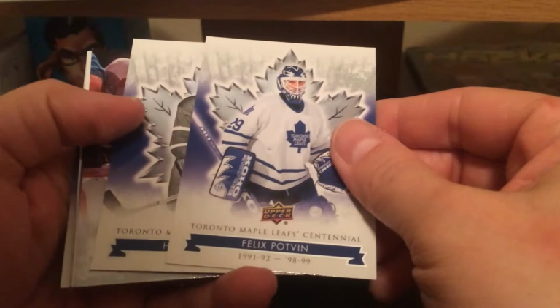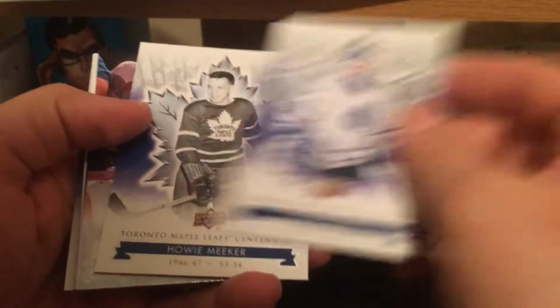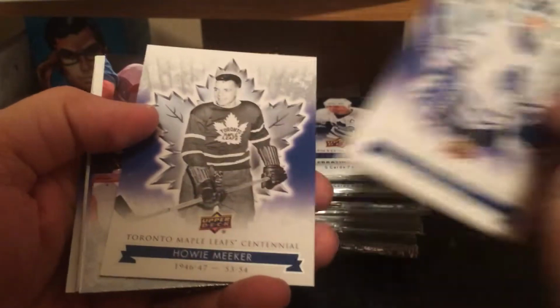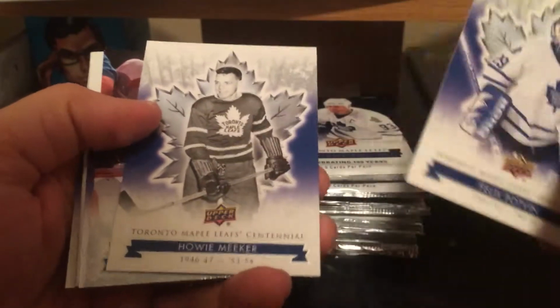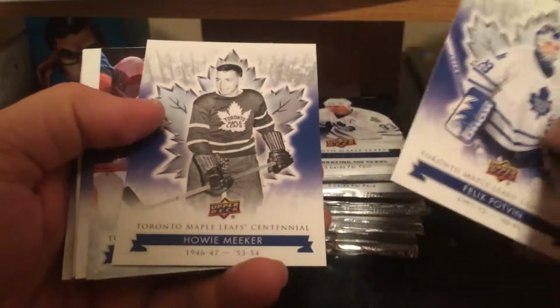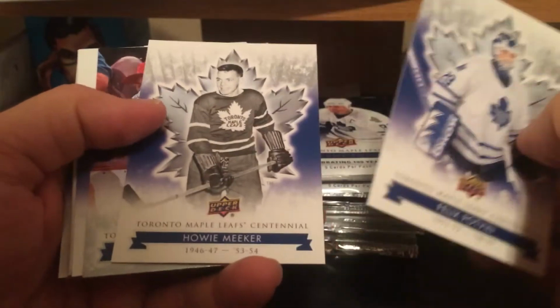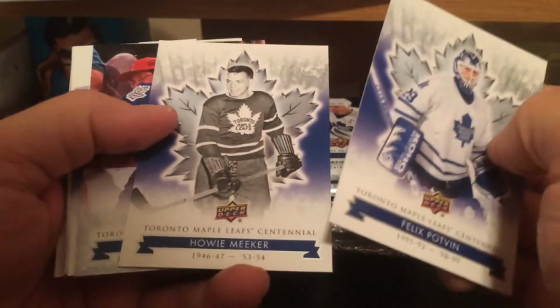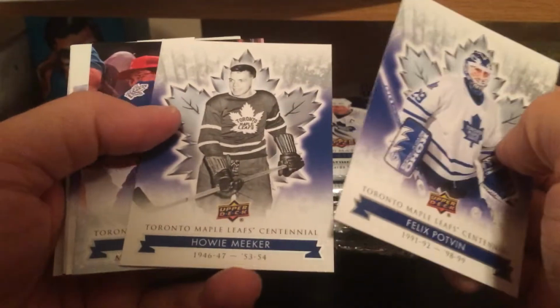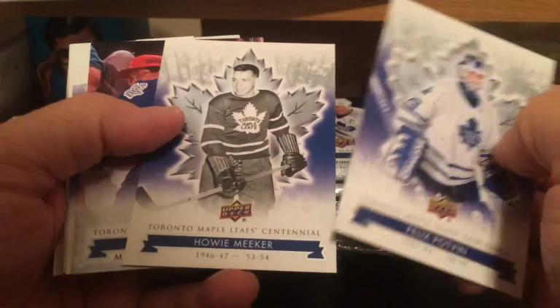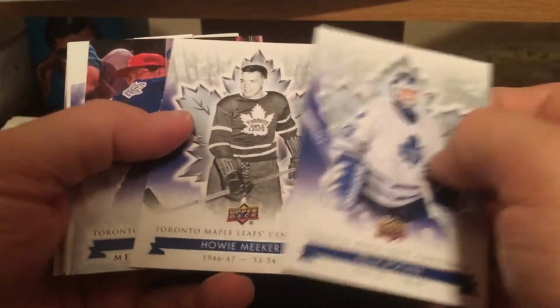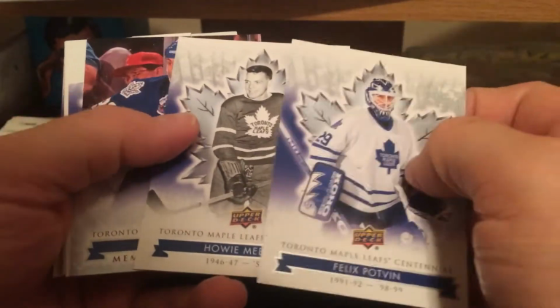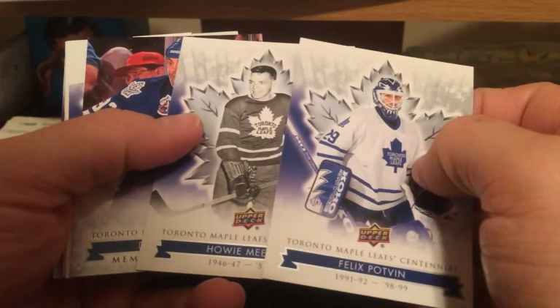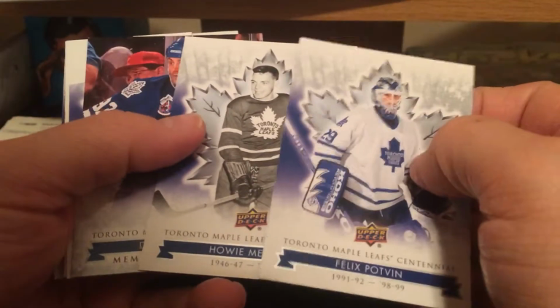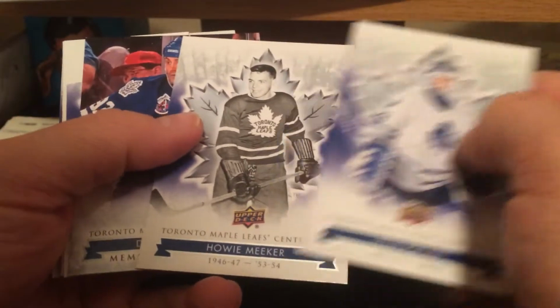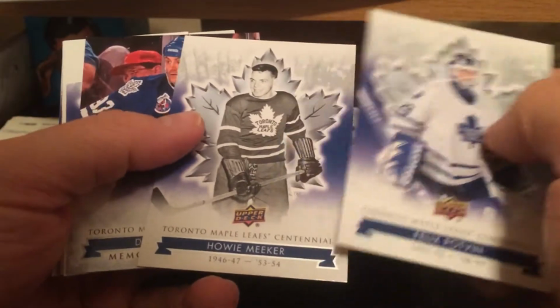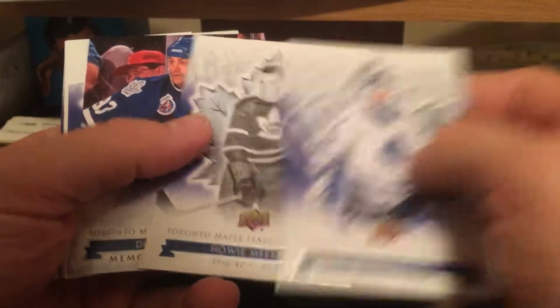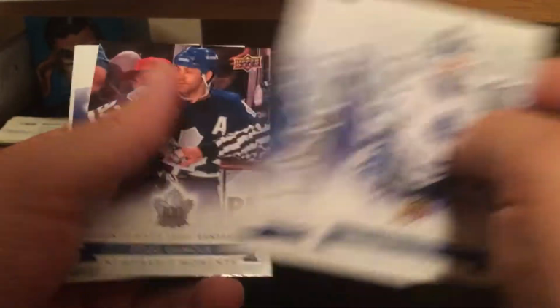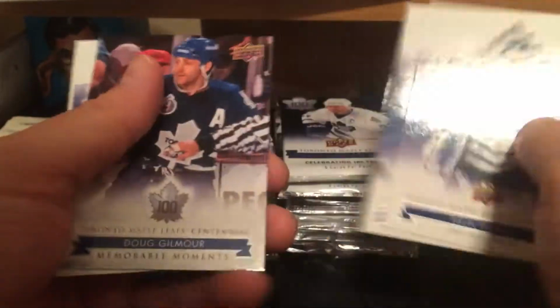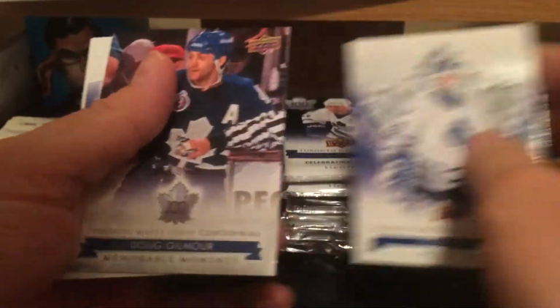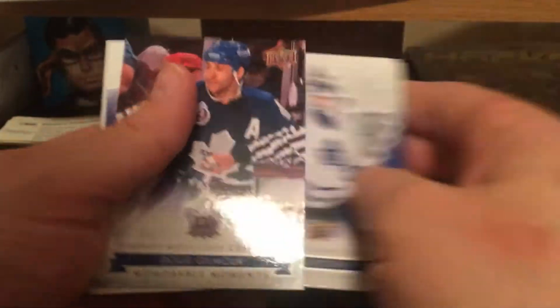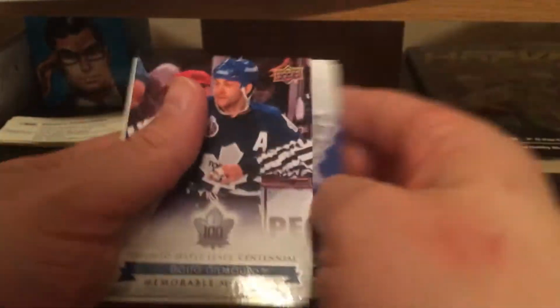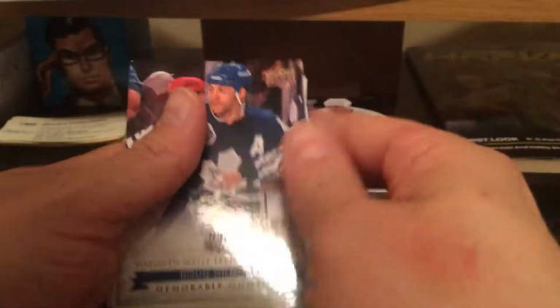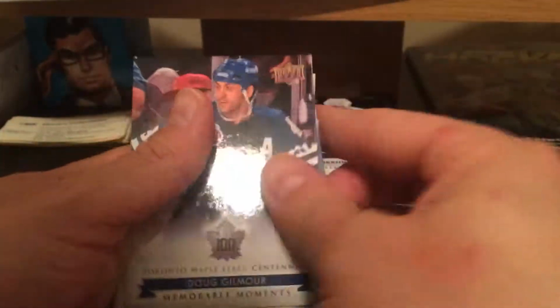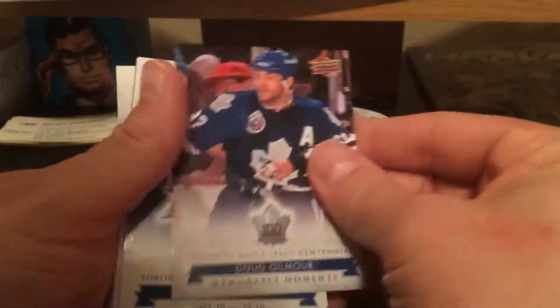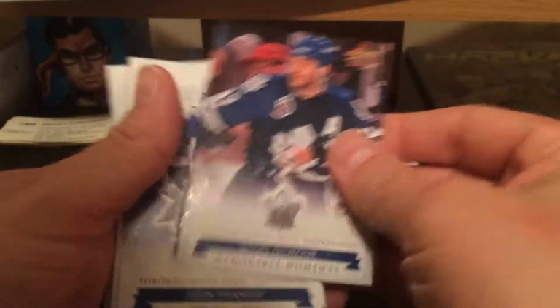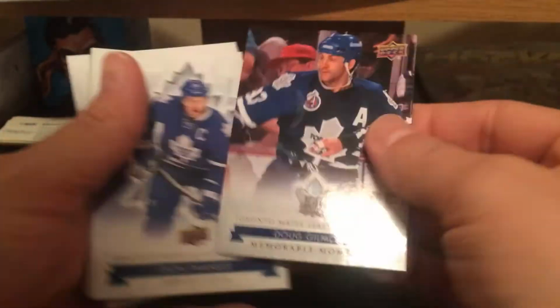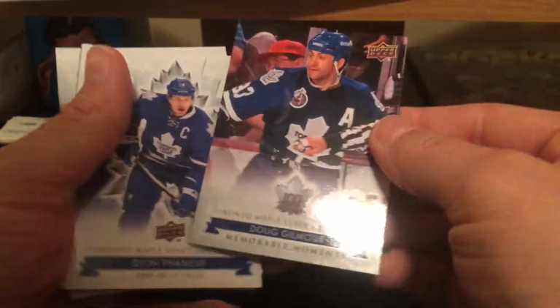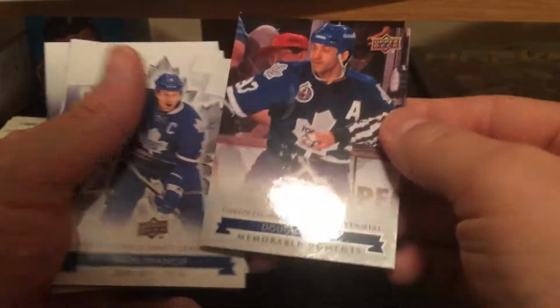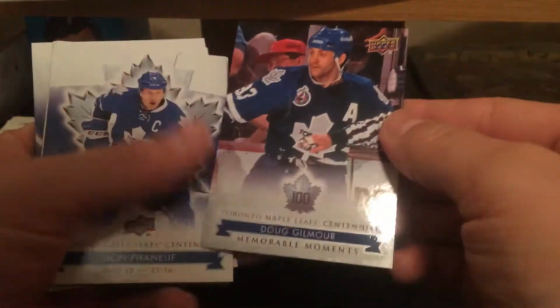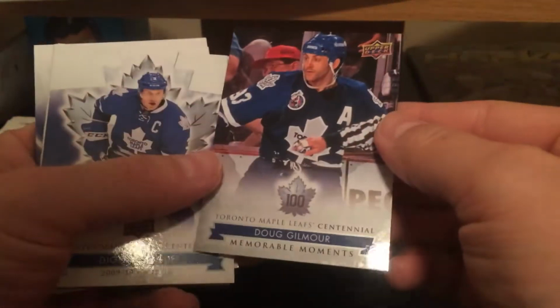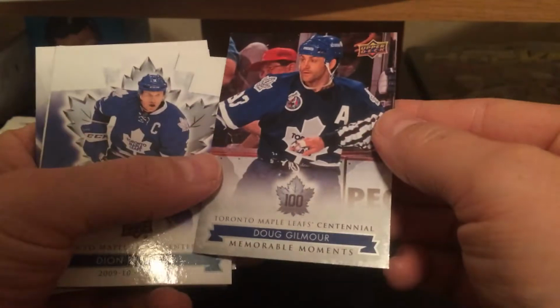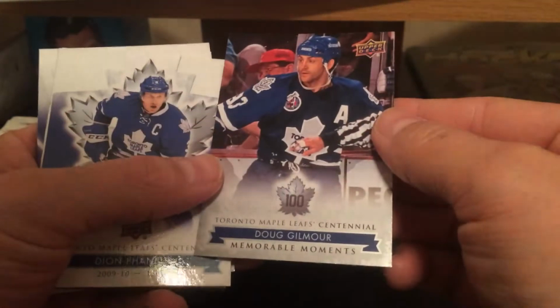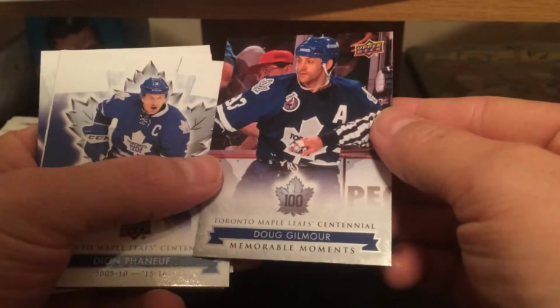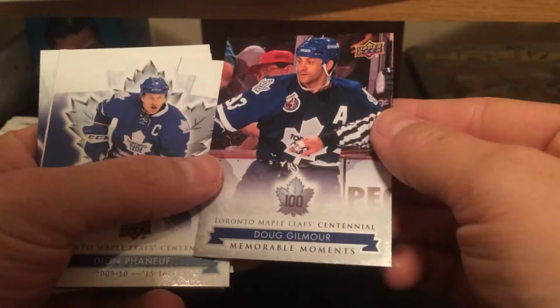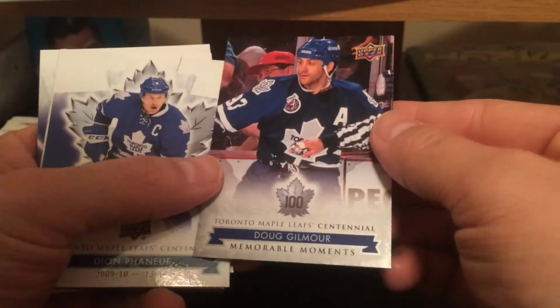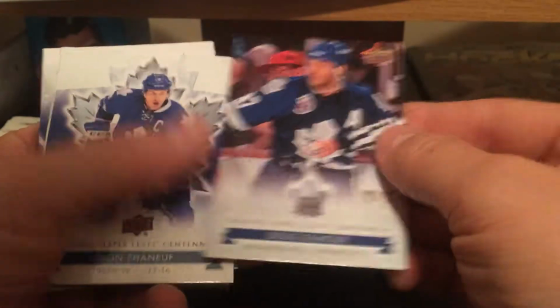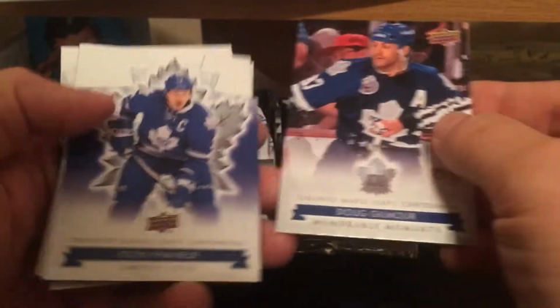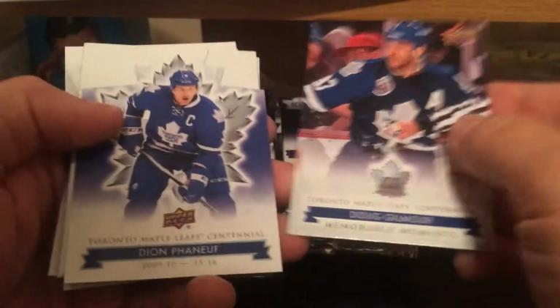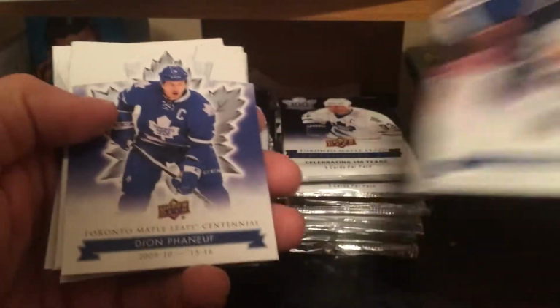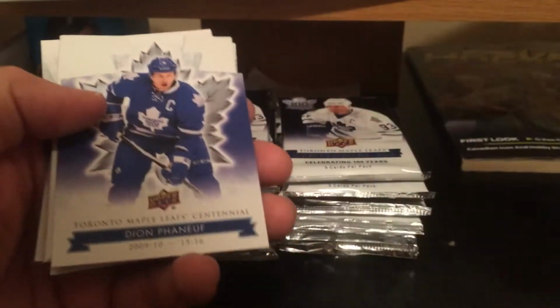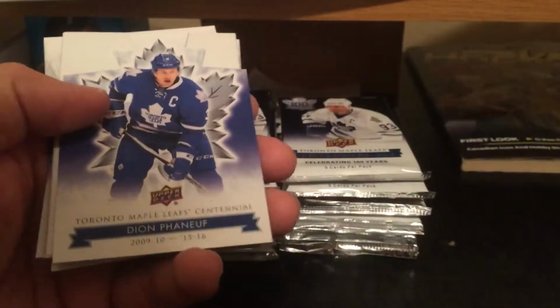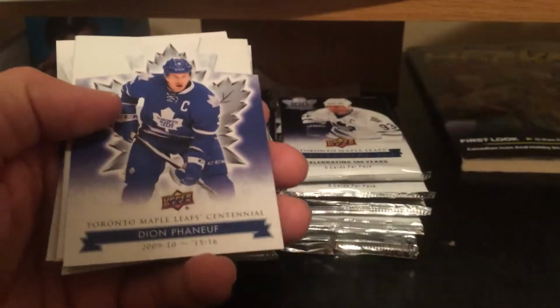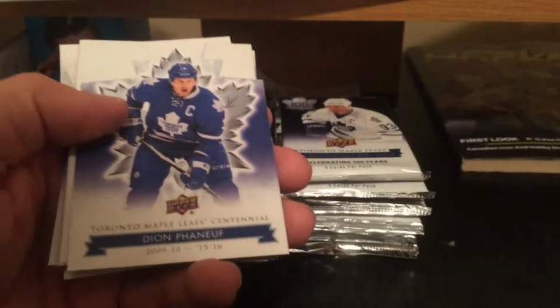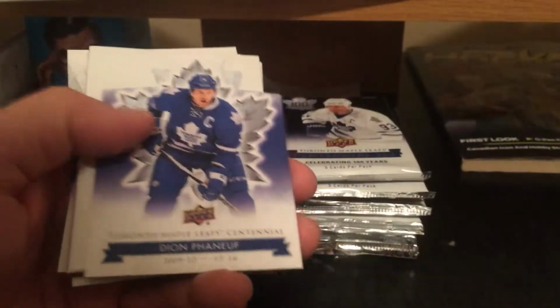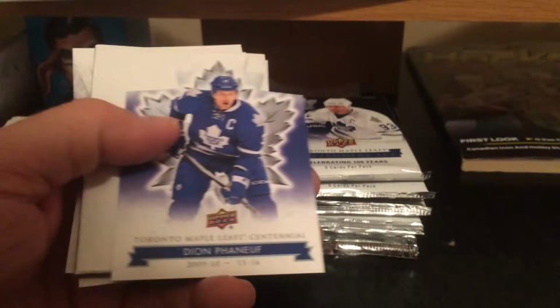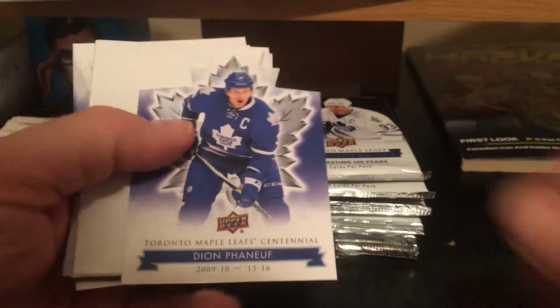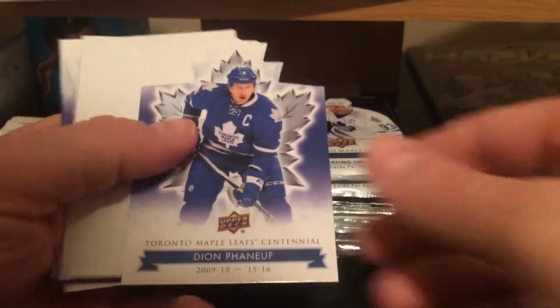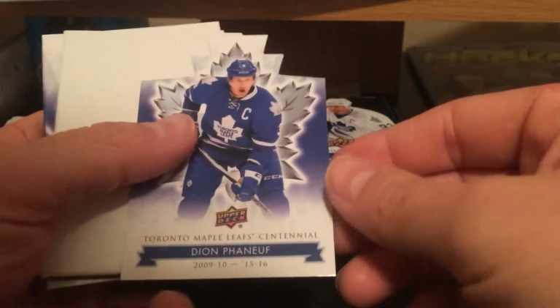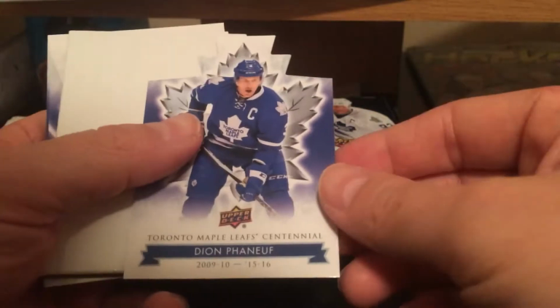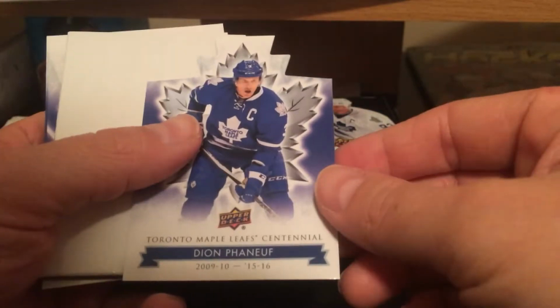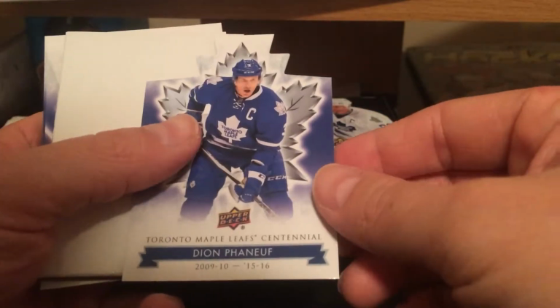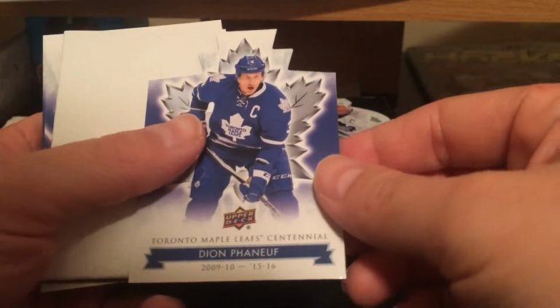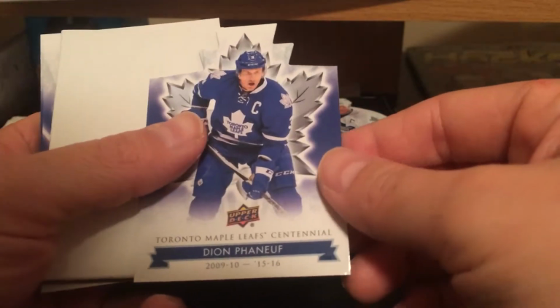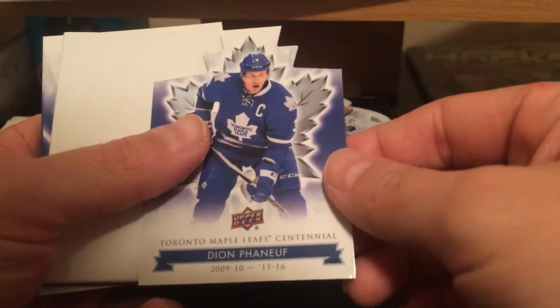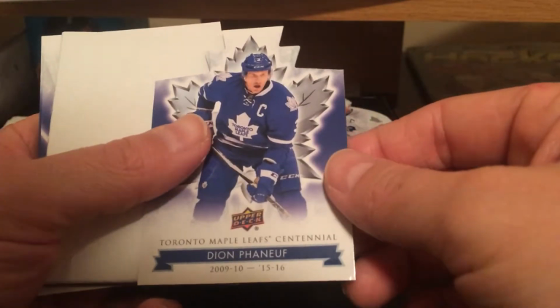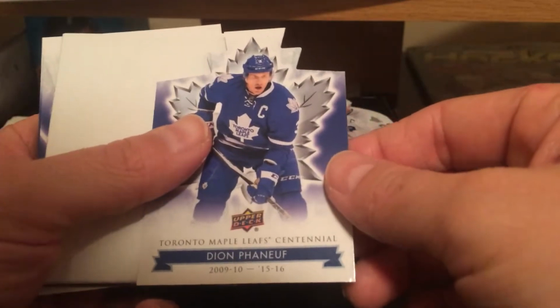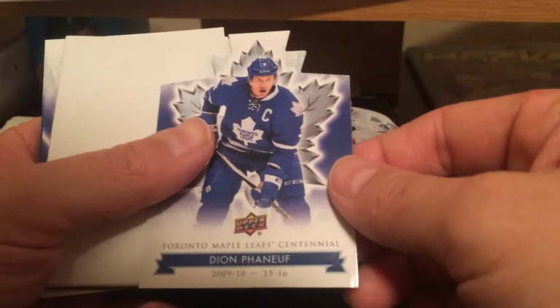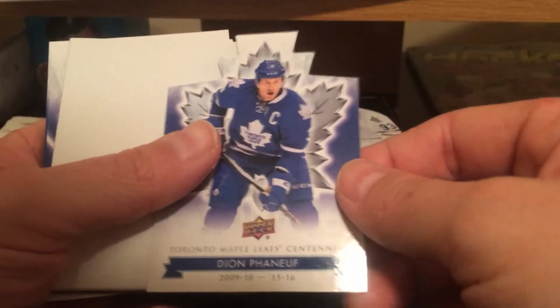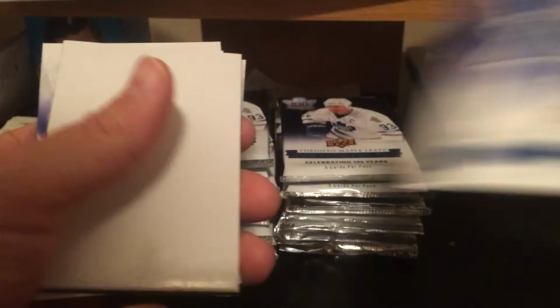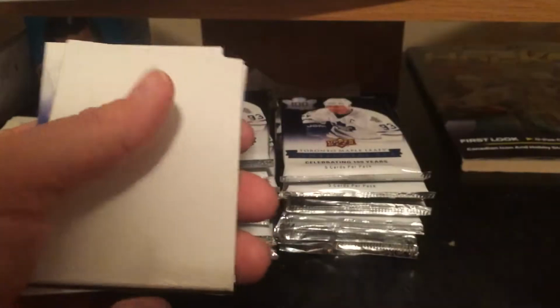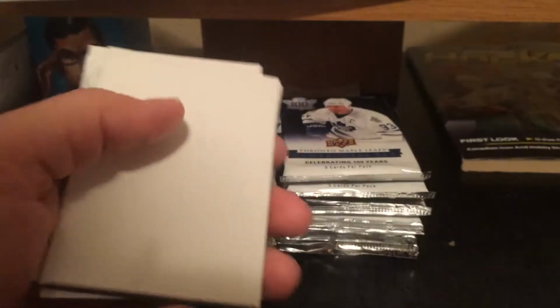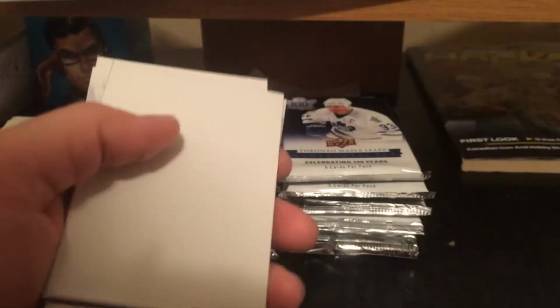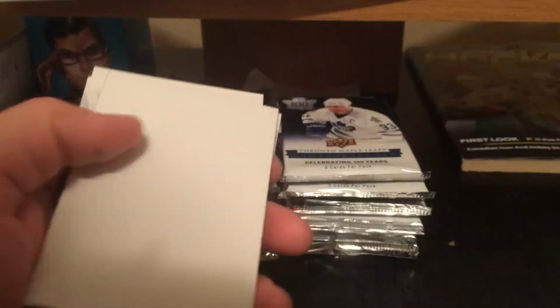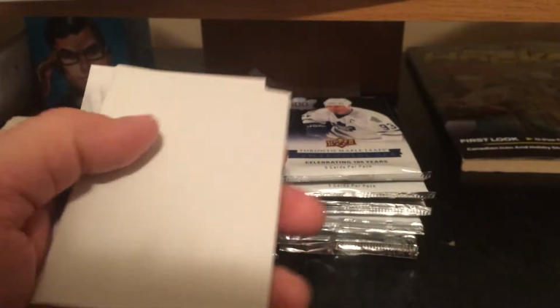Felix Potvin, Howie Meeker, Doug Gilmore short print, and Dion Phaneuf die cut.